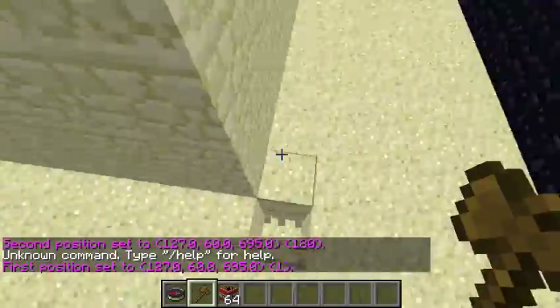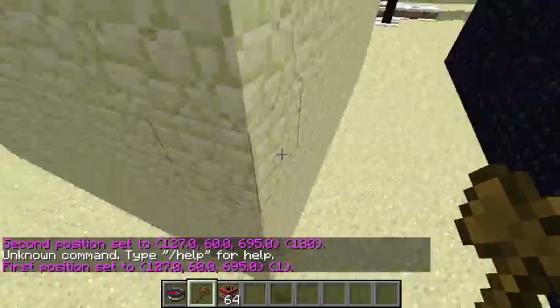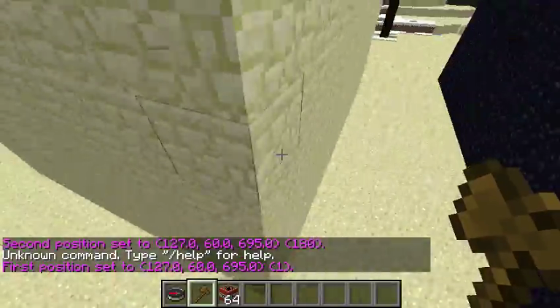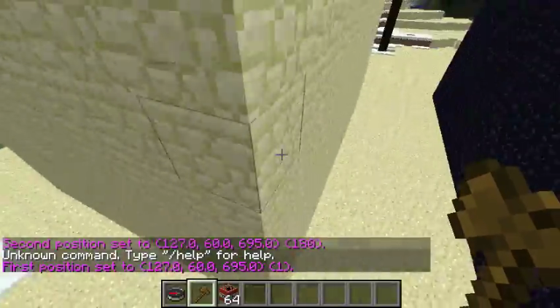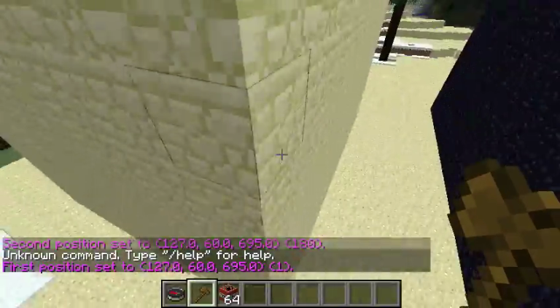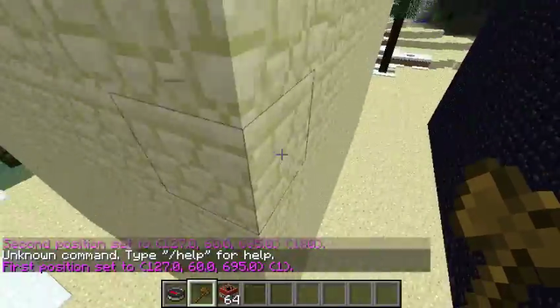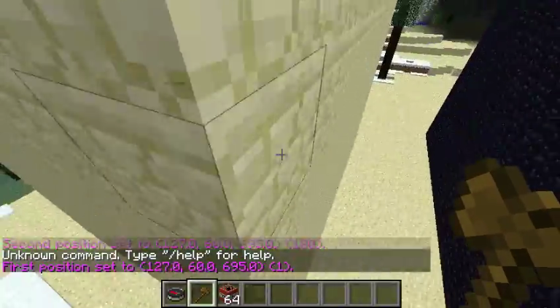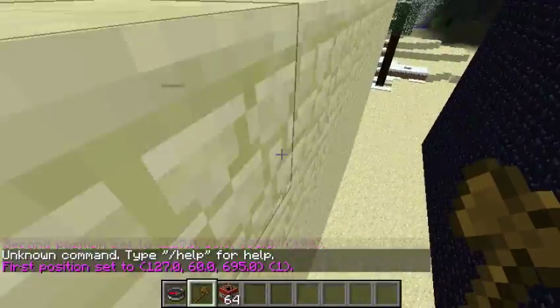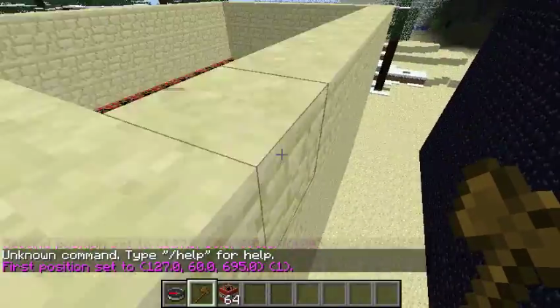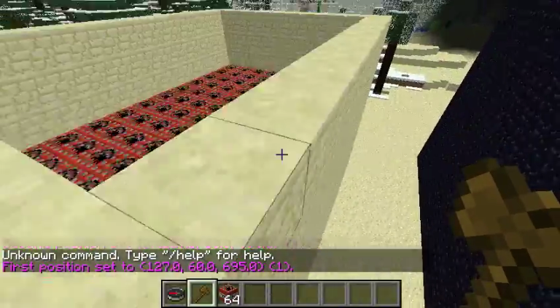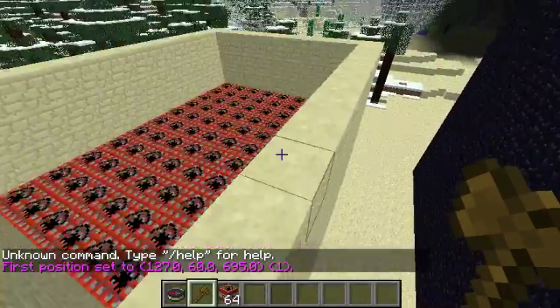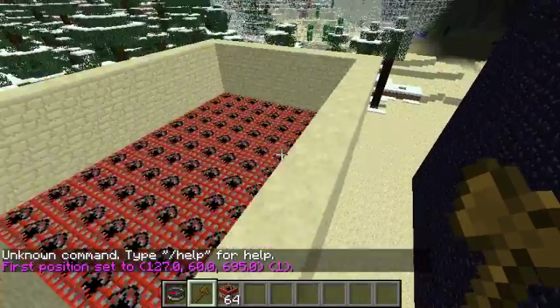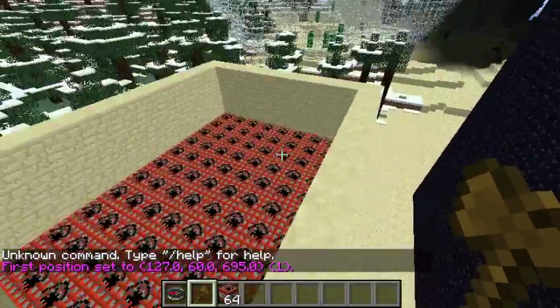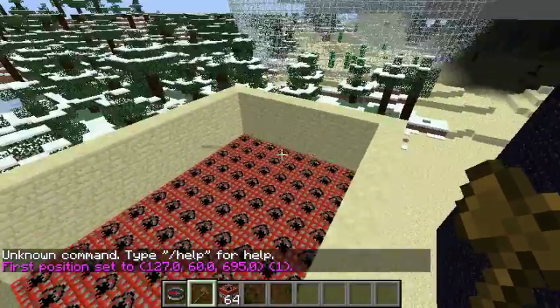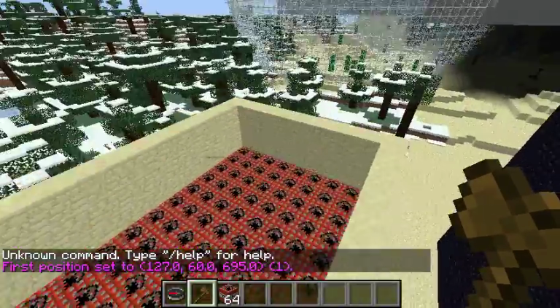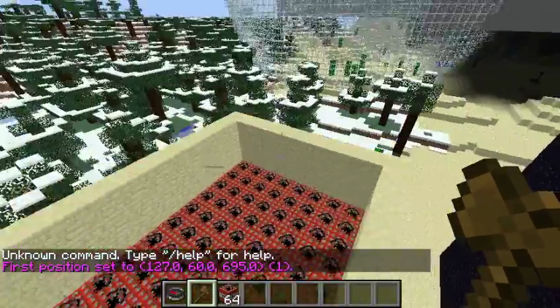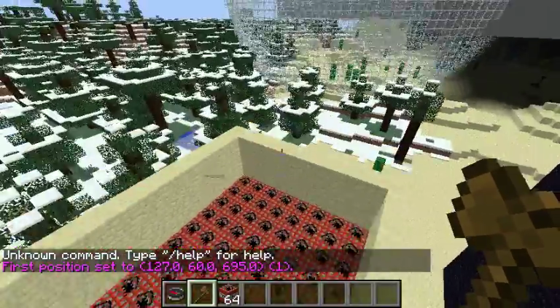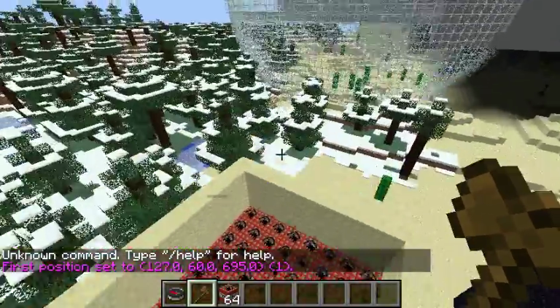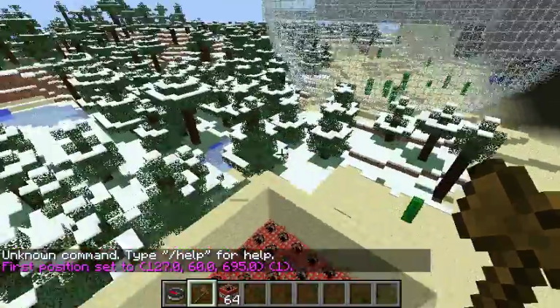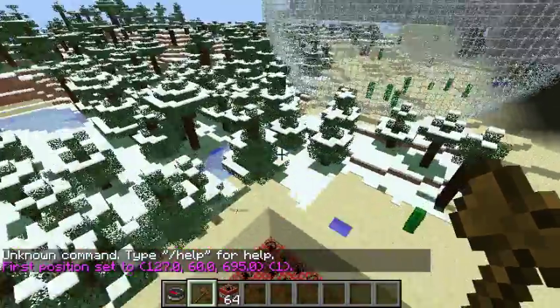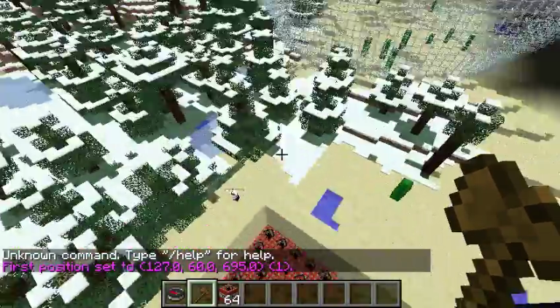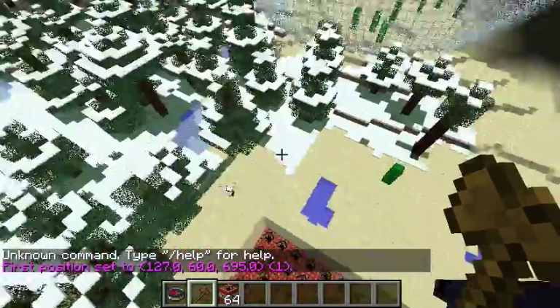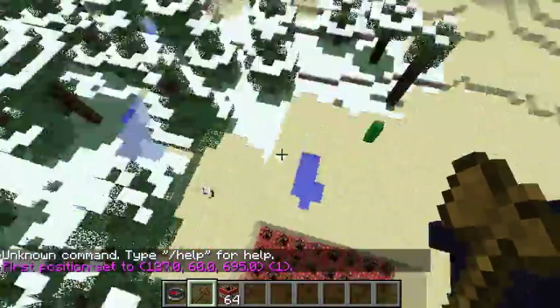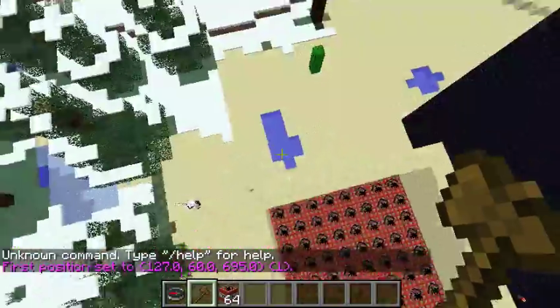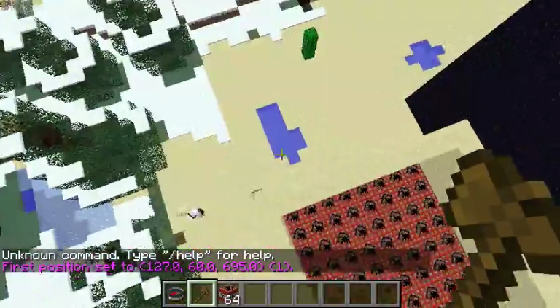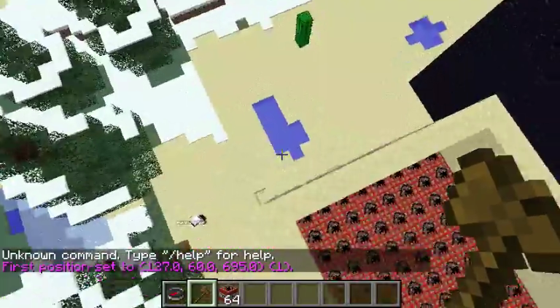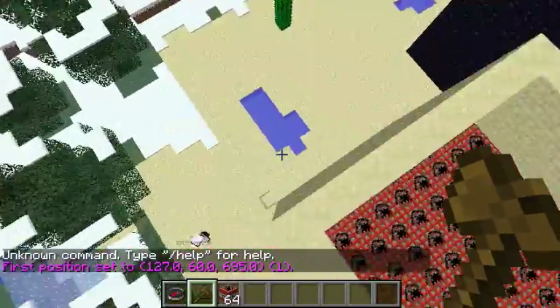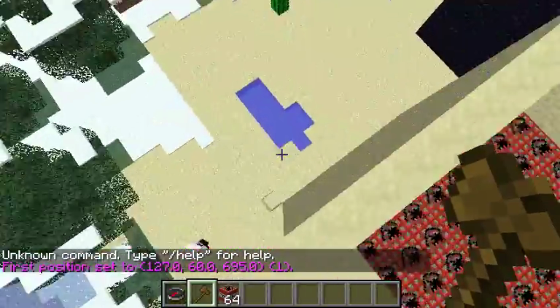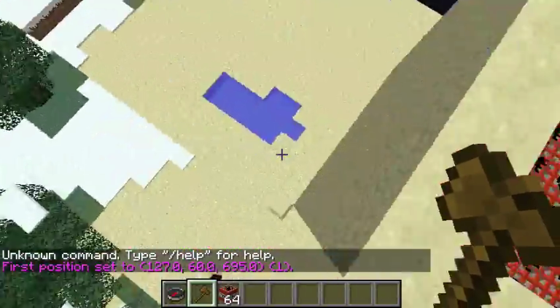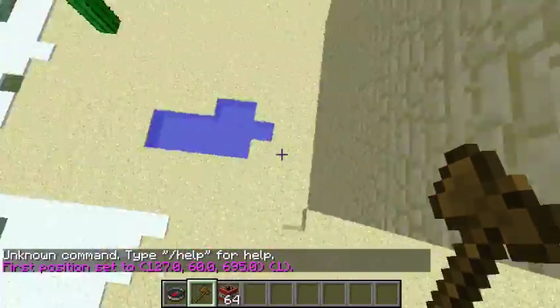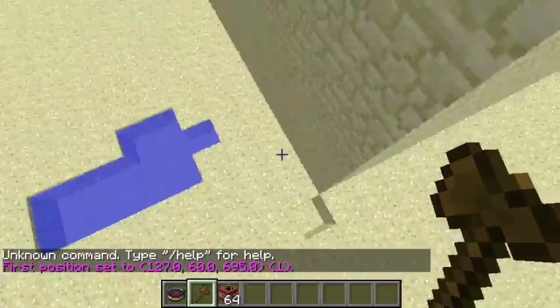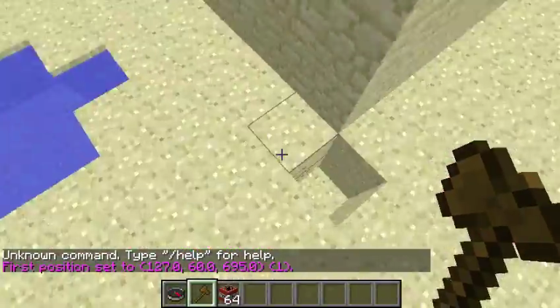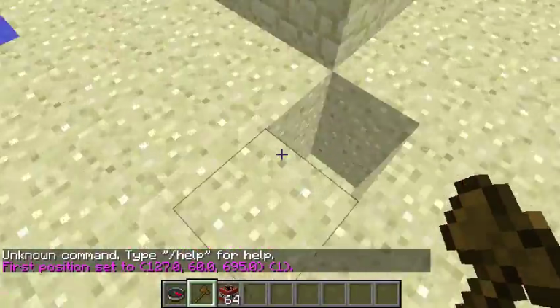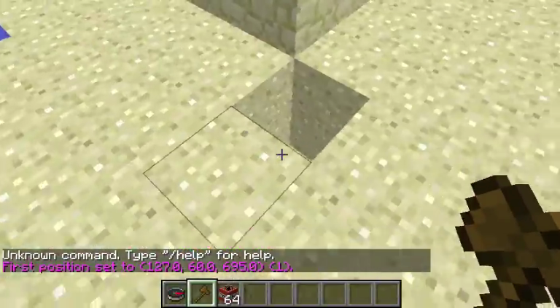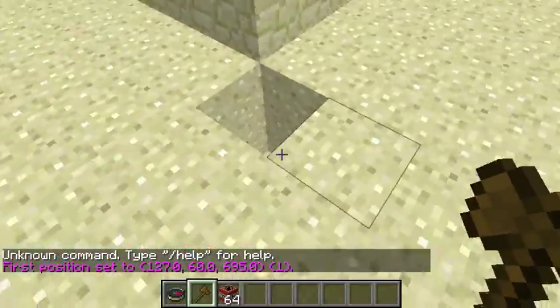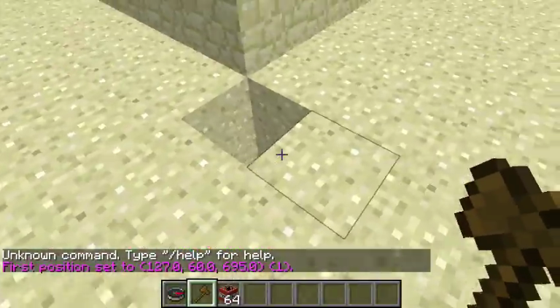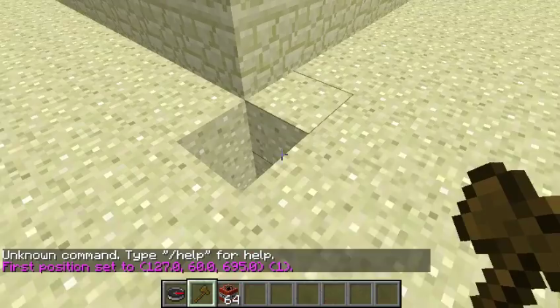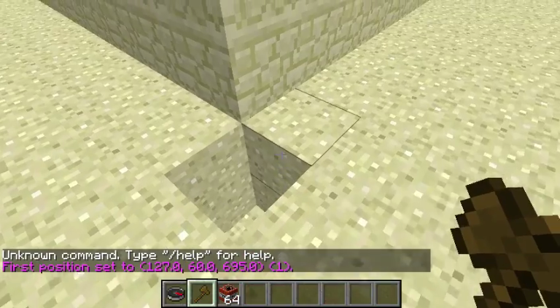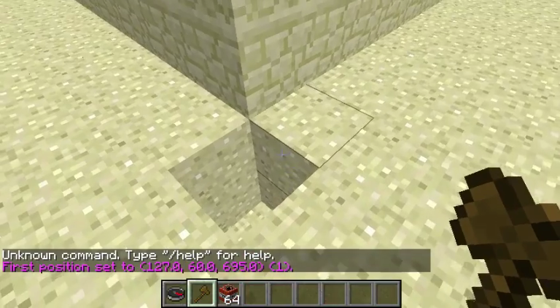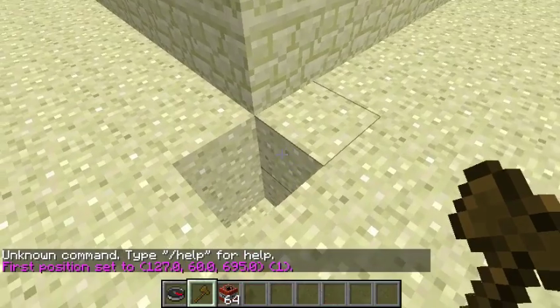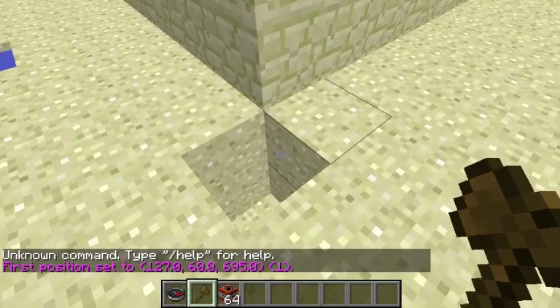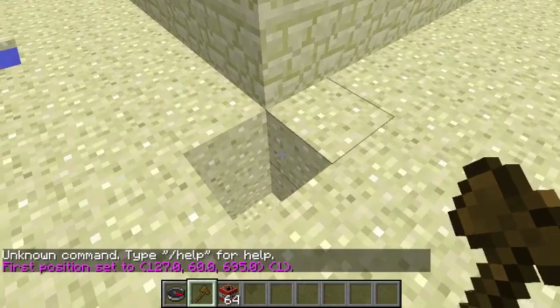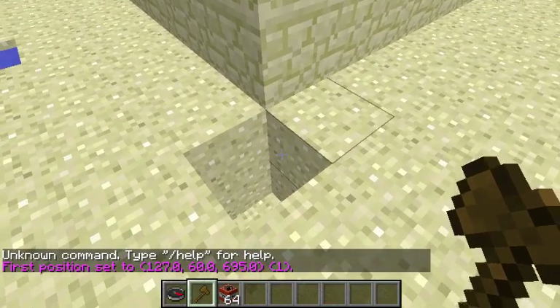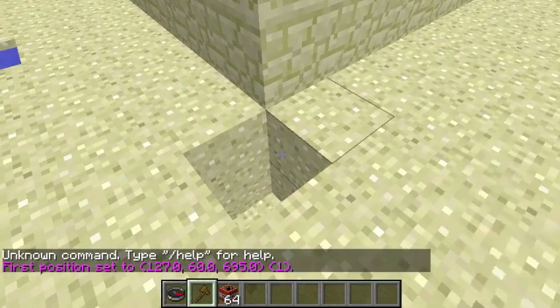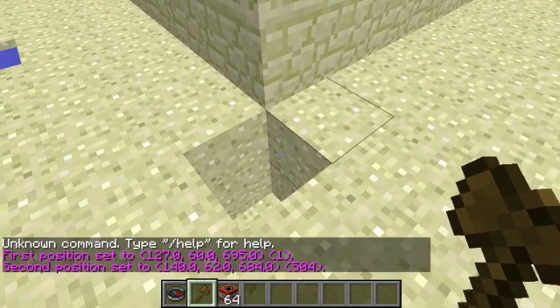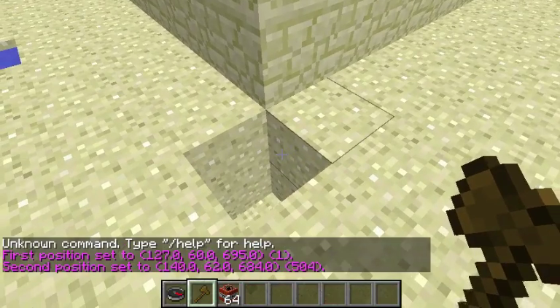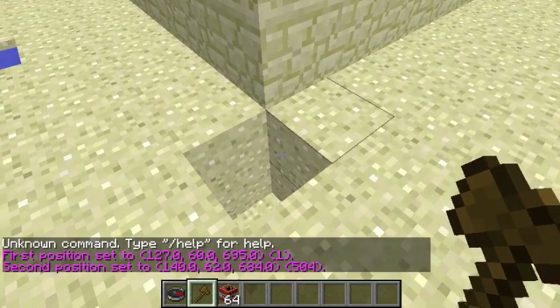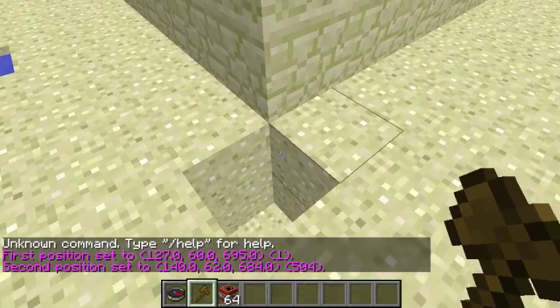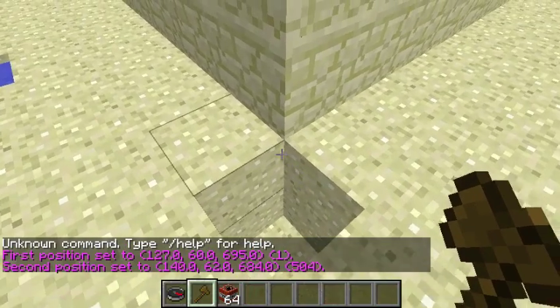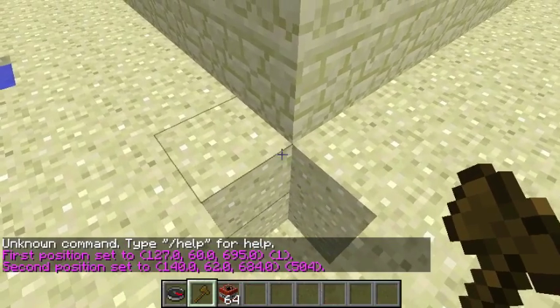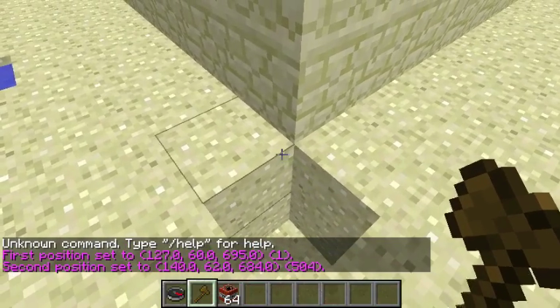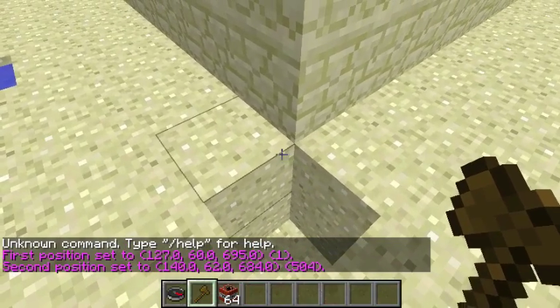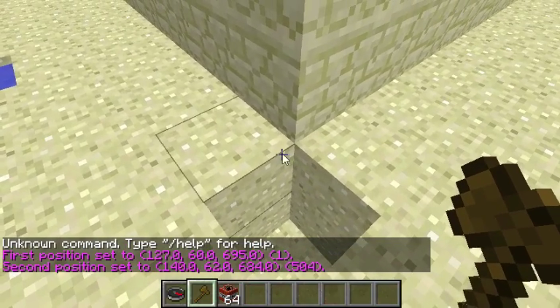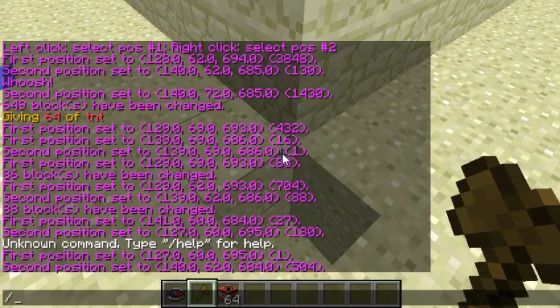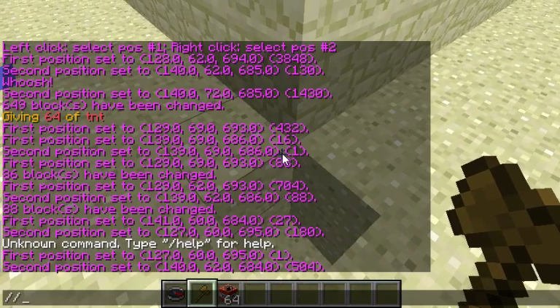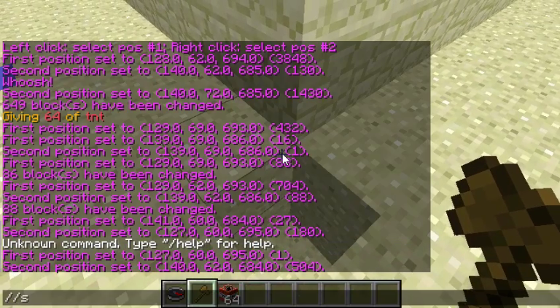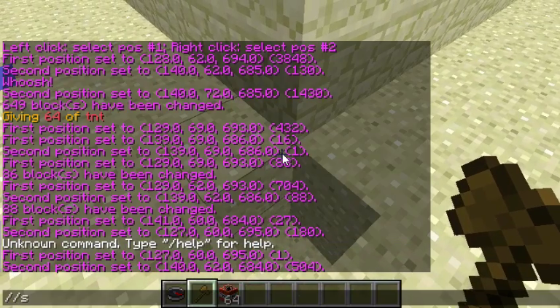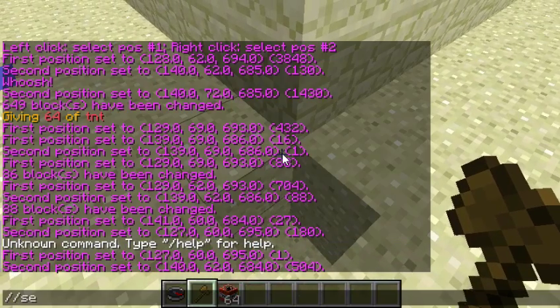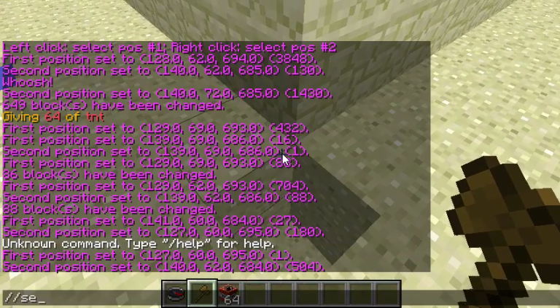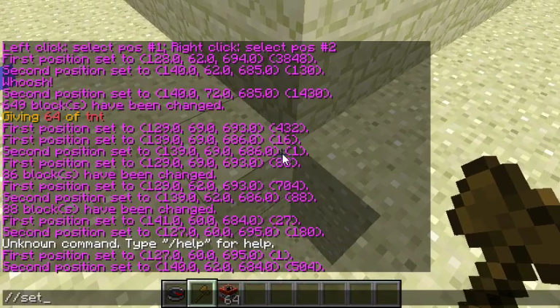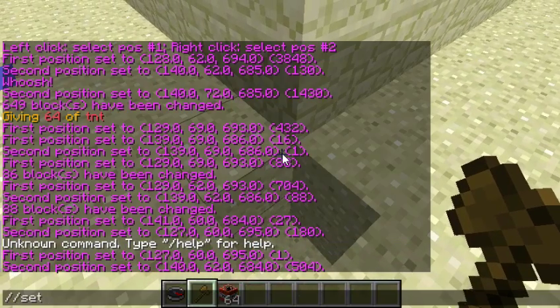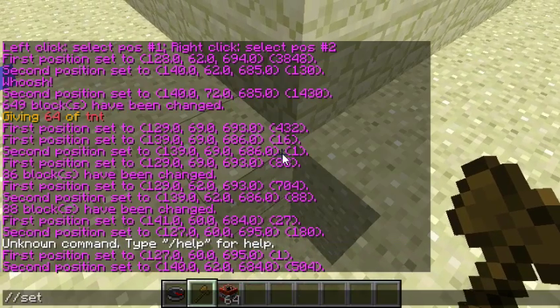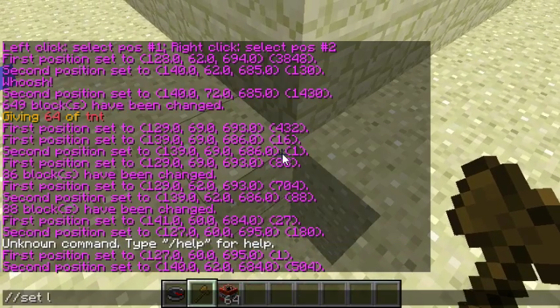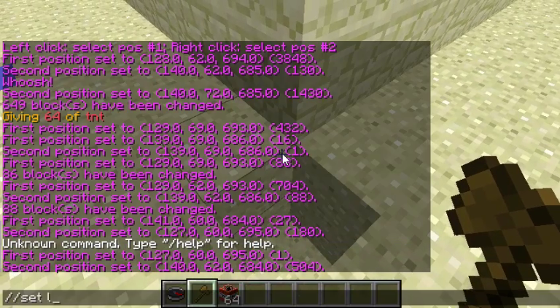Set first position and second position here. Set lava.